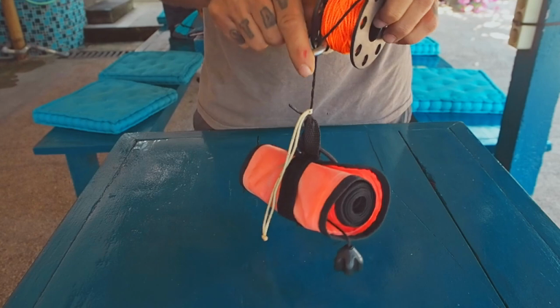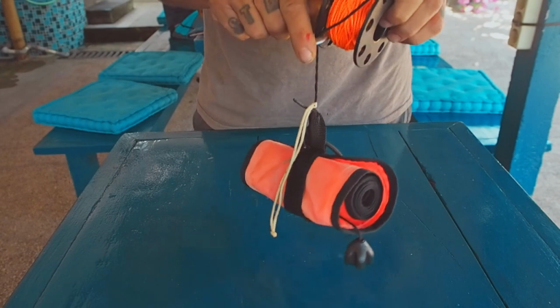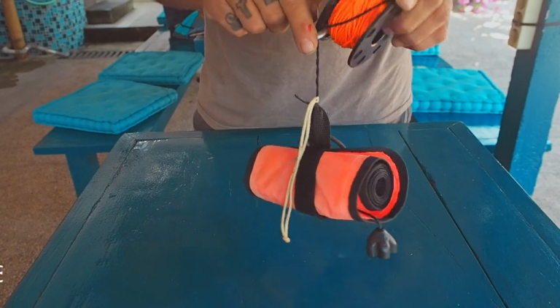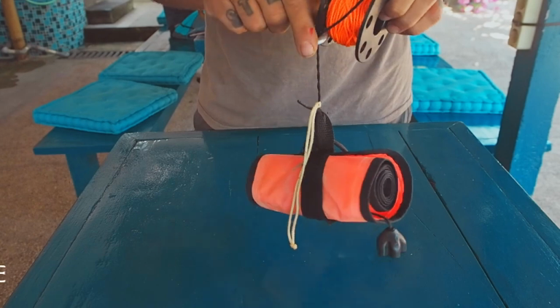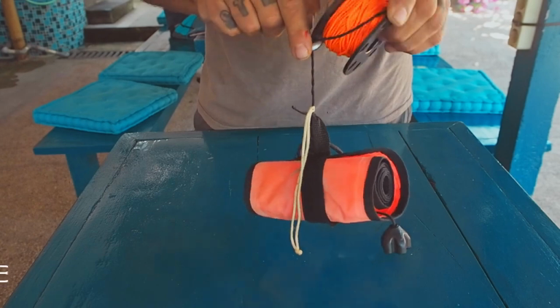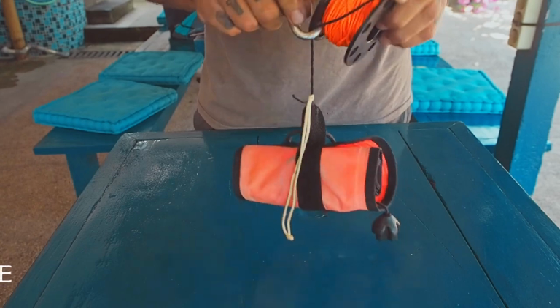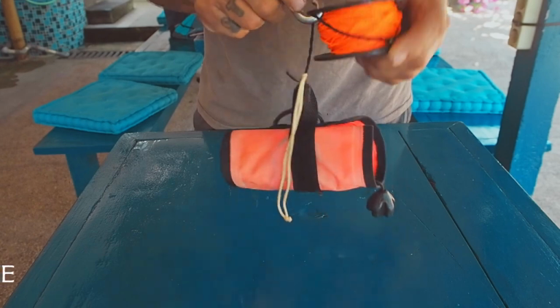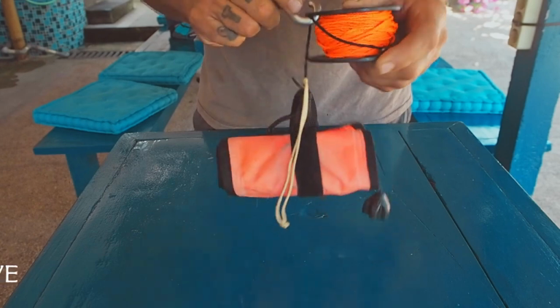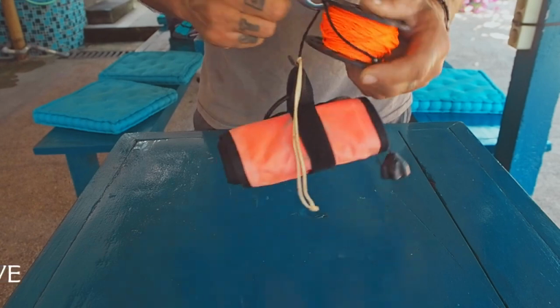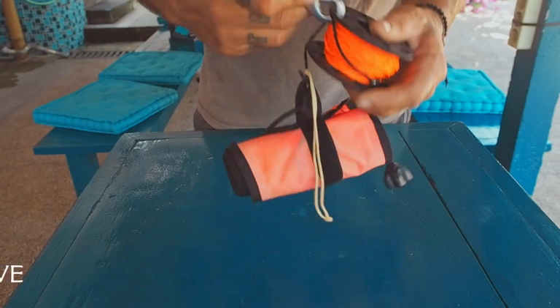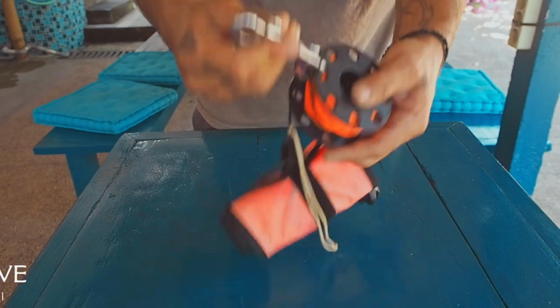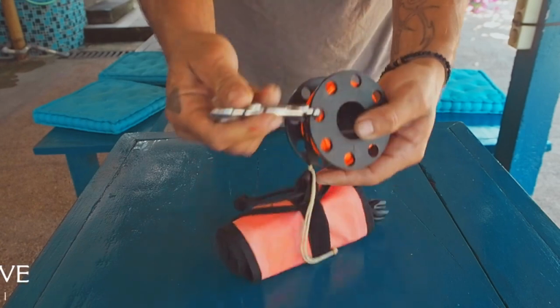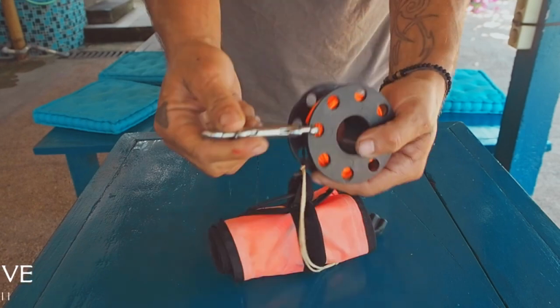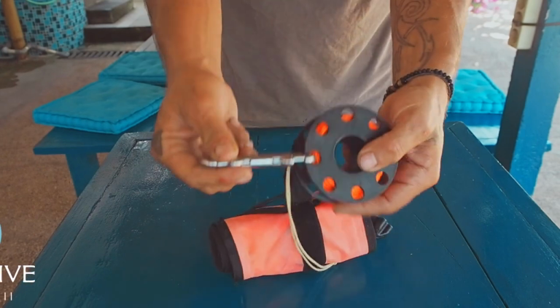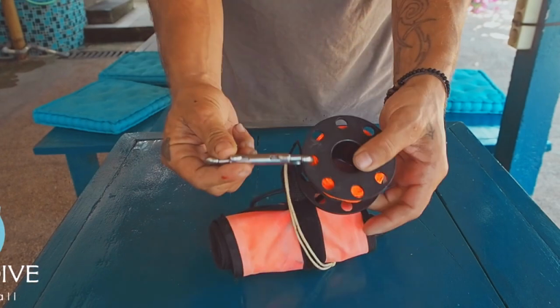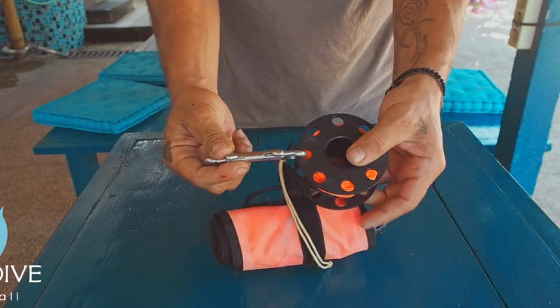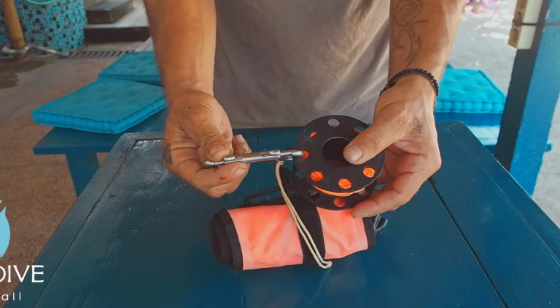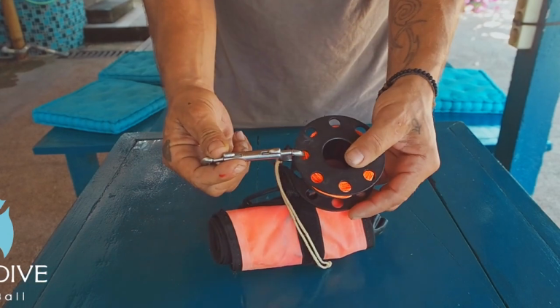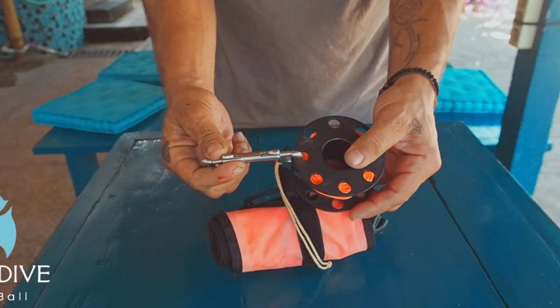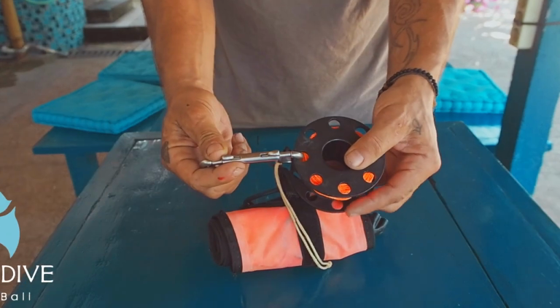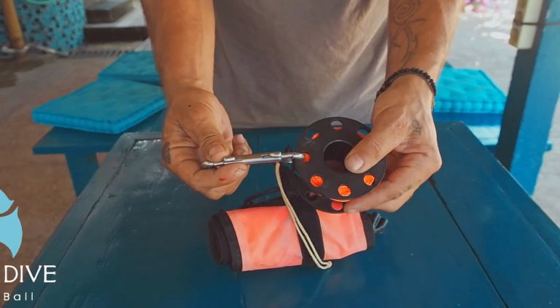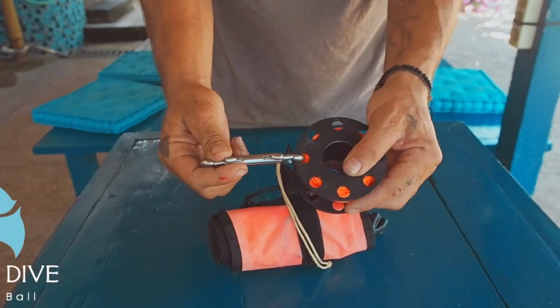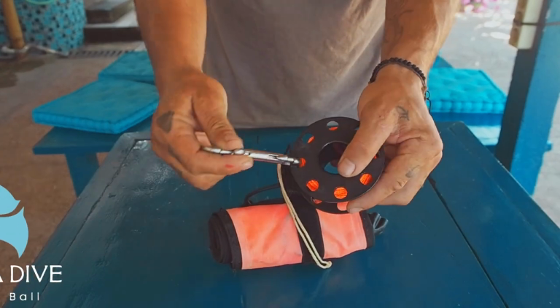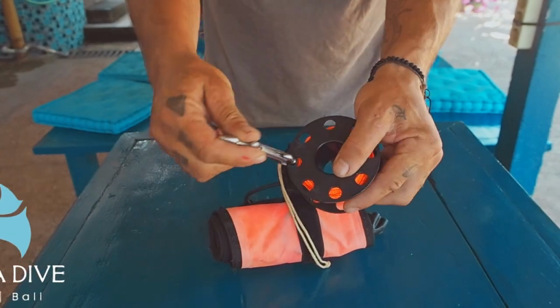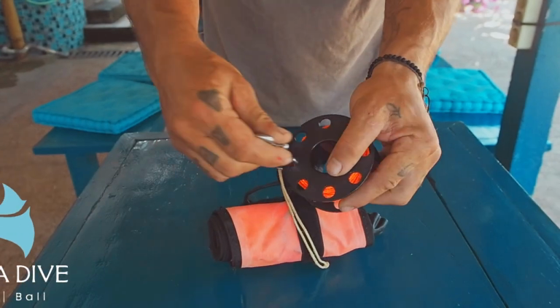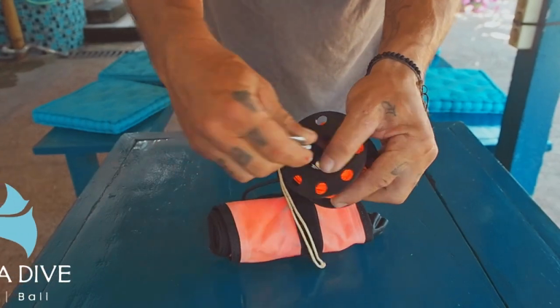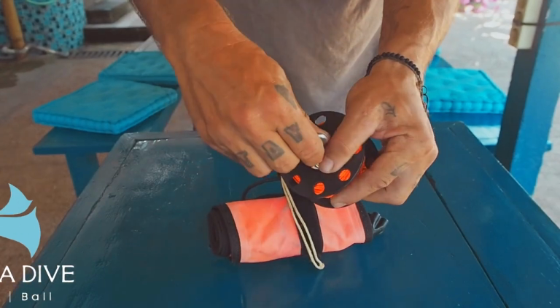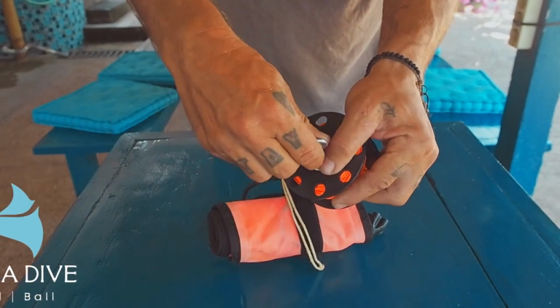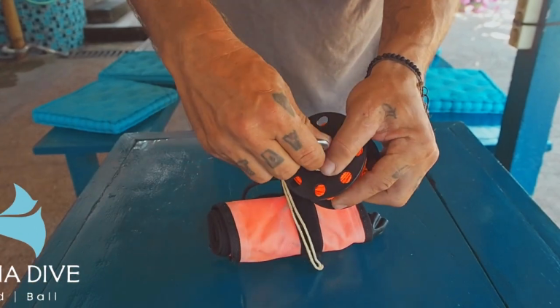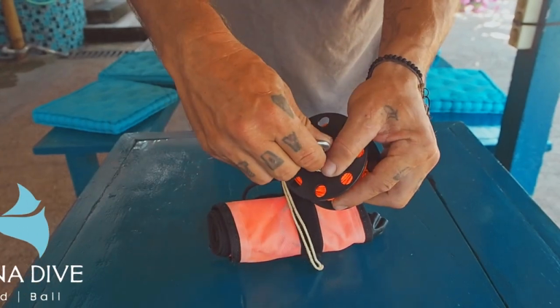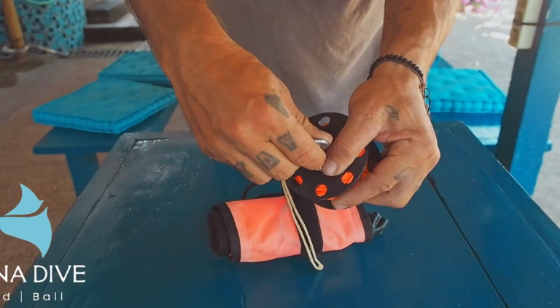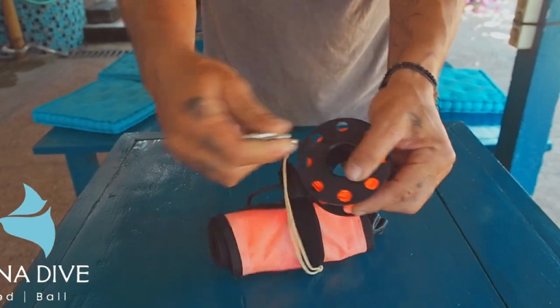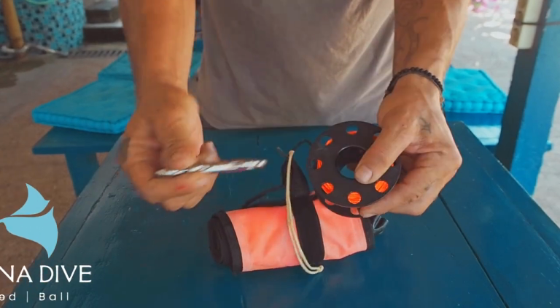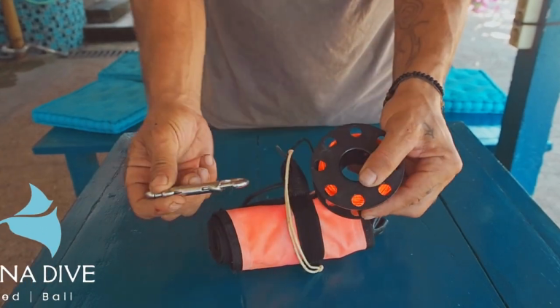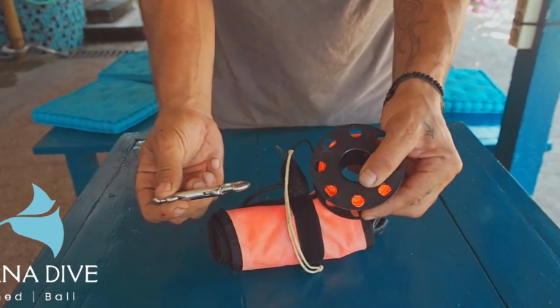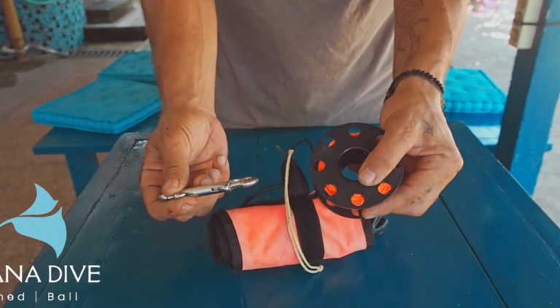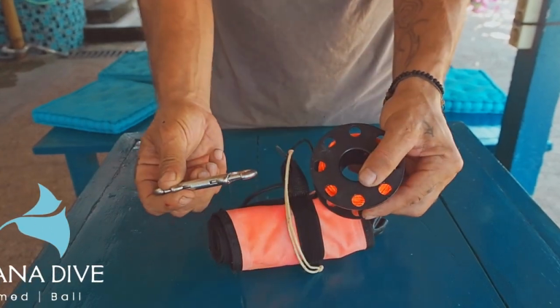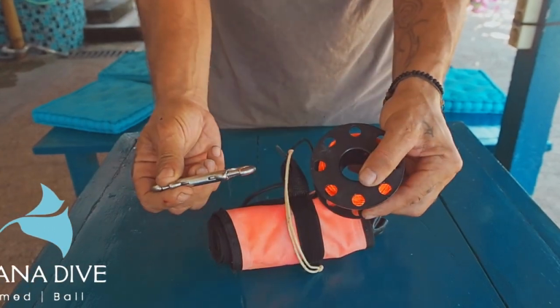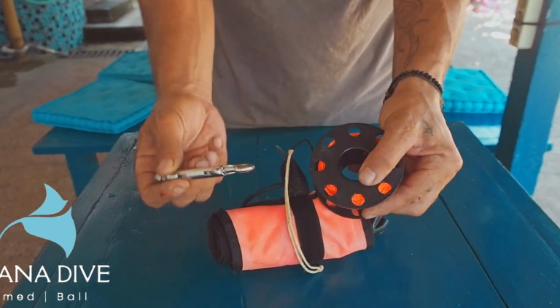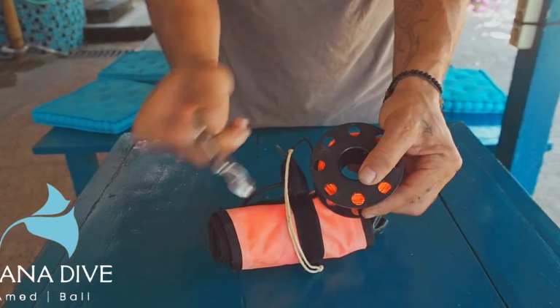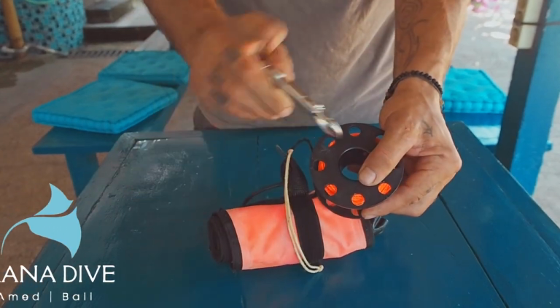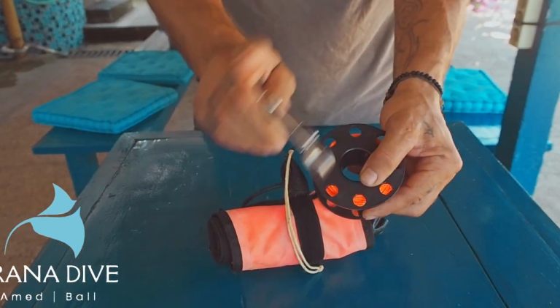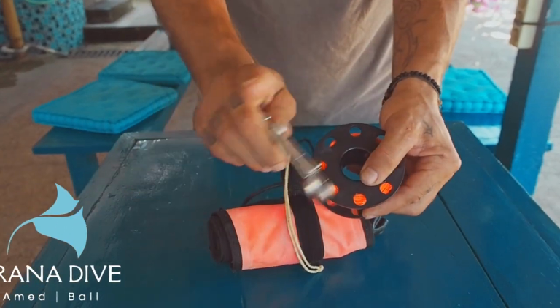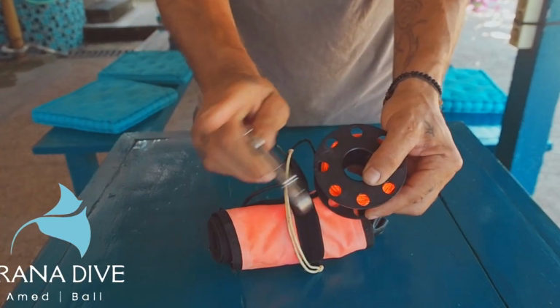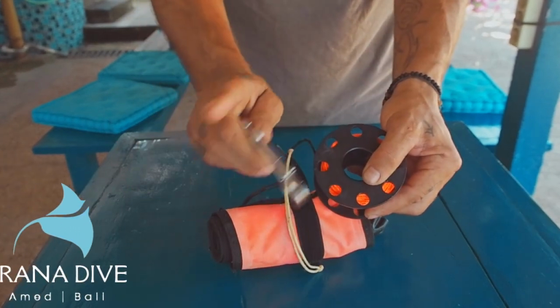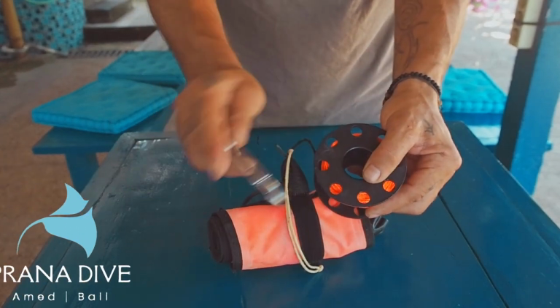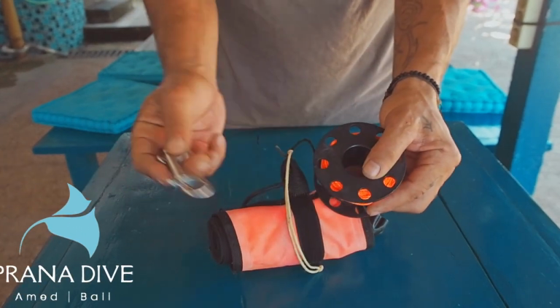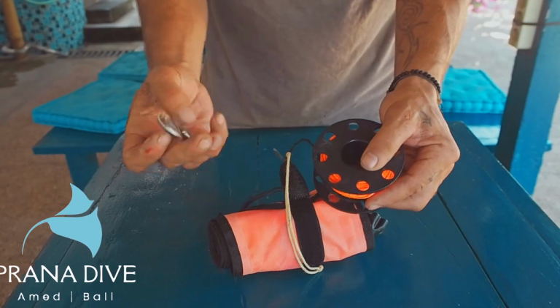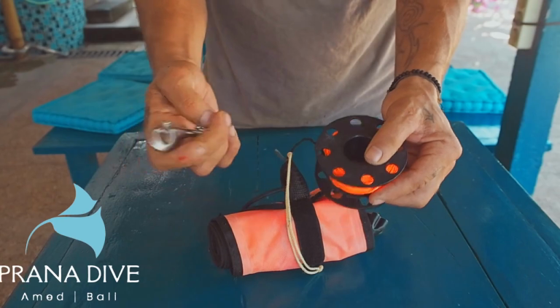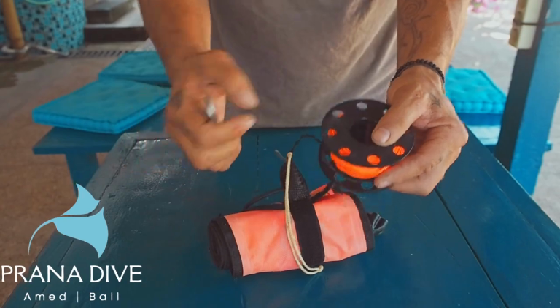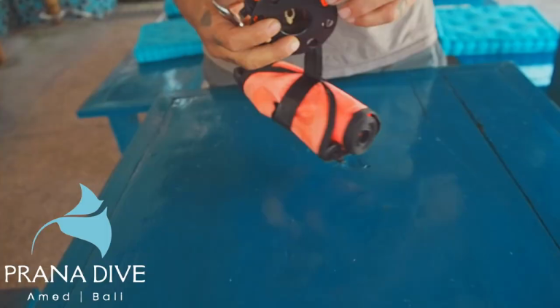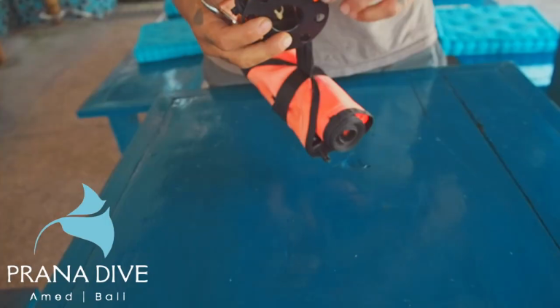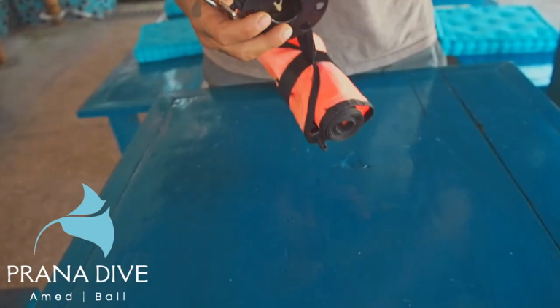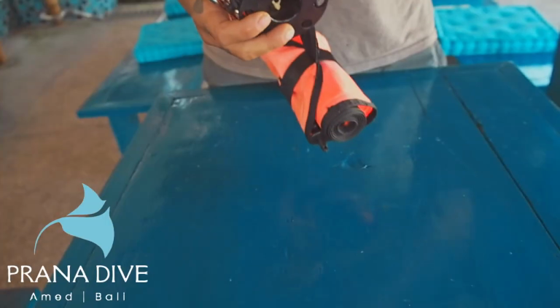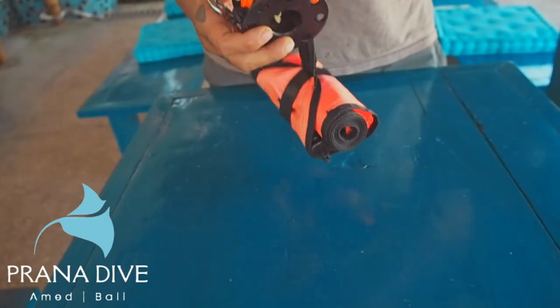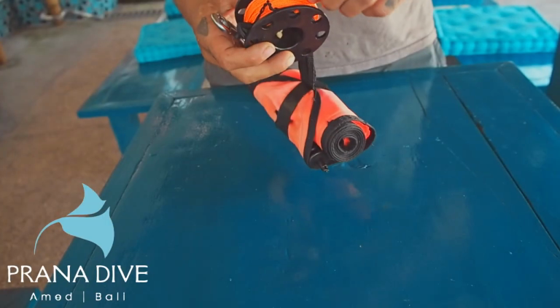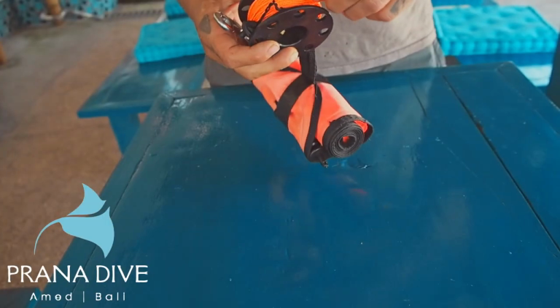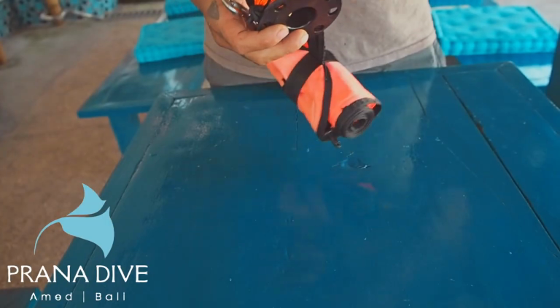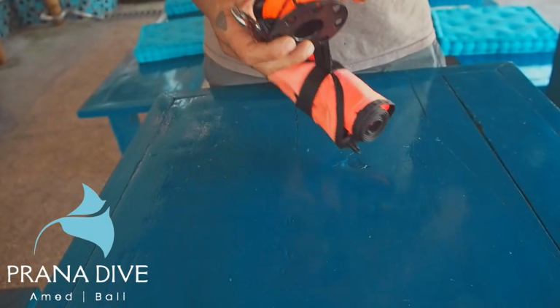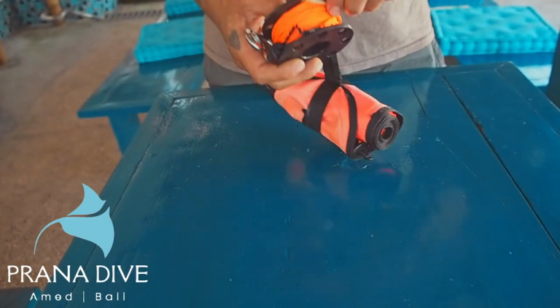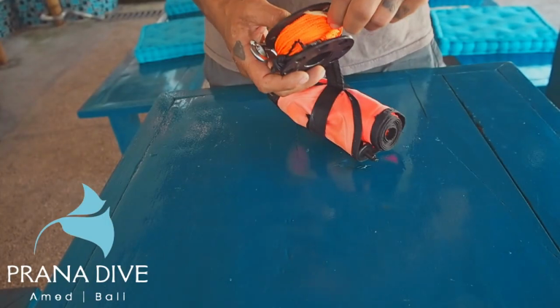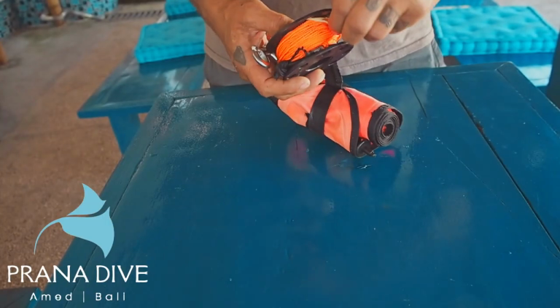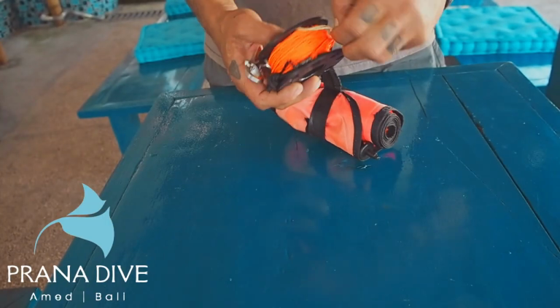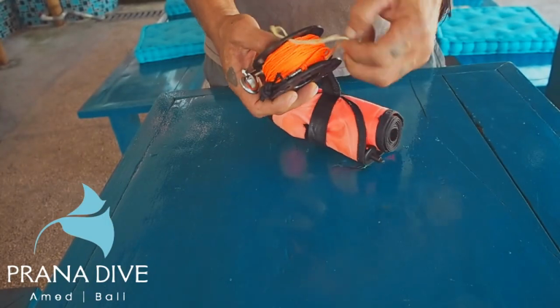Have you ever had your spool come undone underwater where the bolt snap, the double ender comes off like that? Well, don't do that anymore. I'm going to show you how.